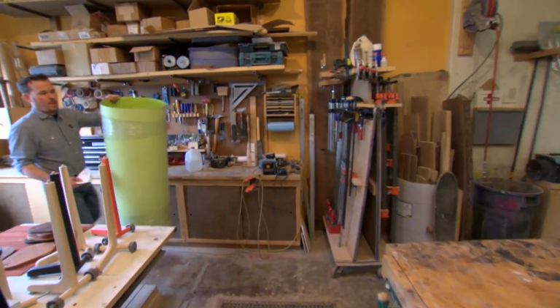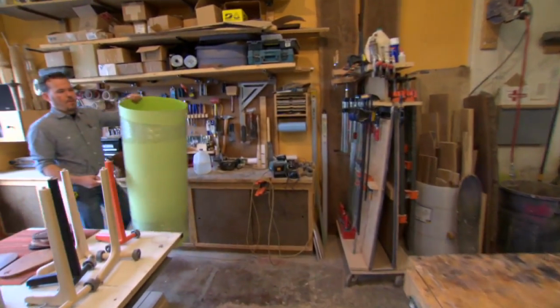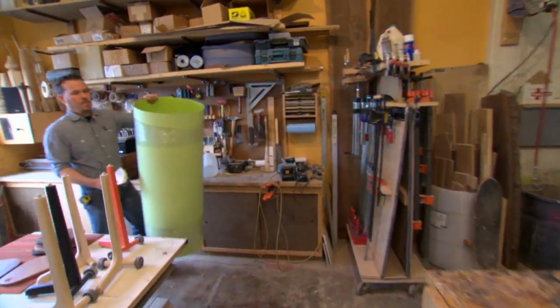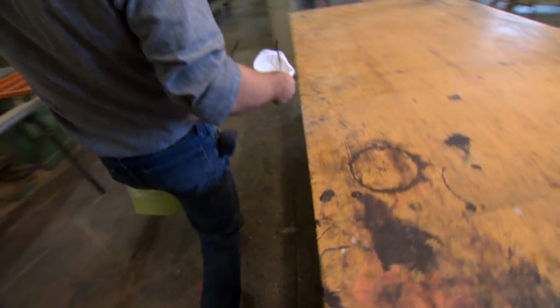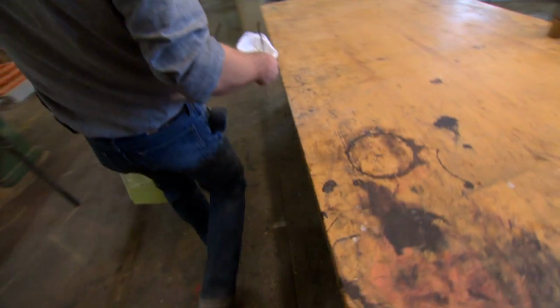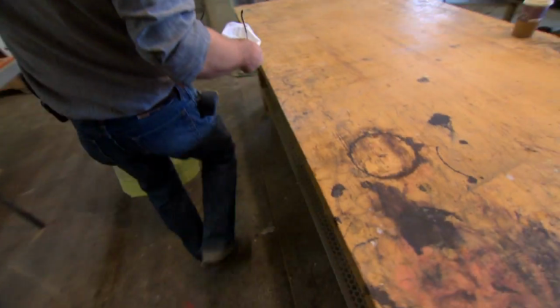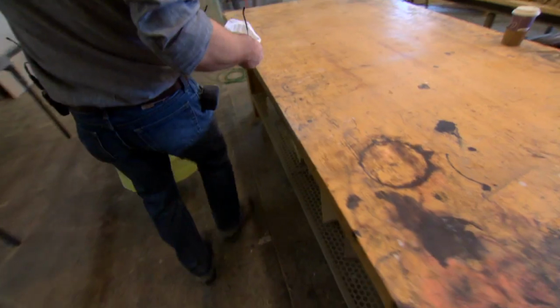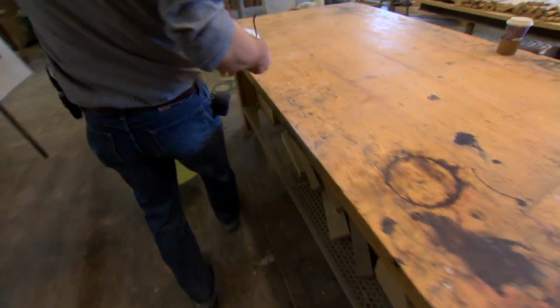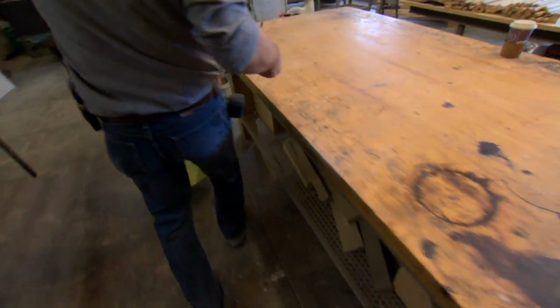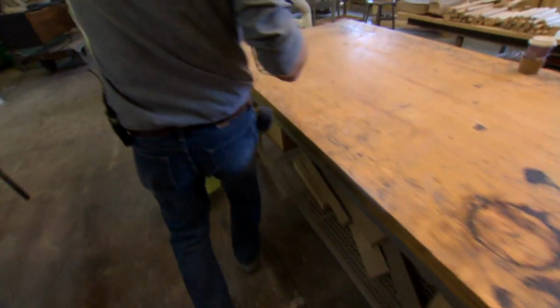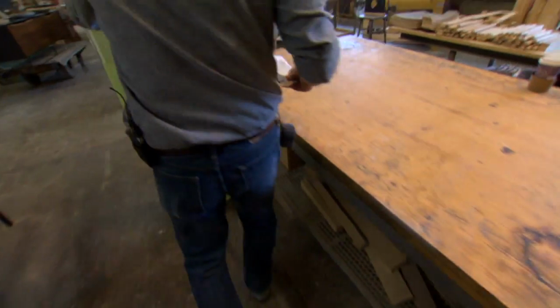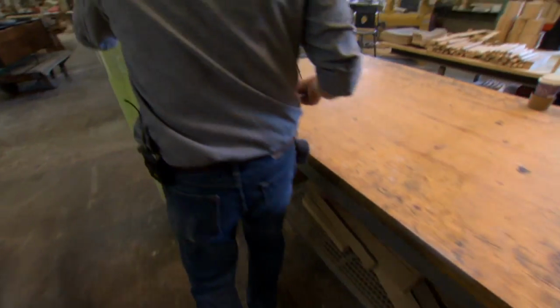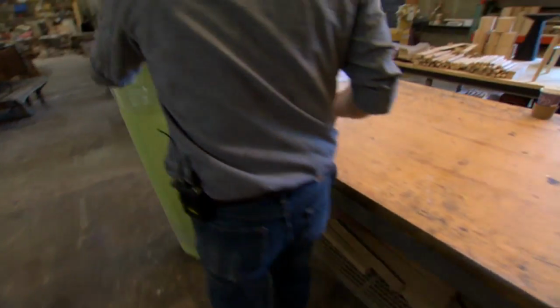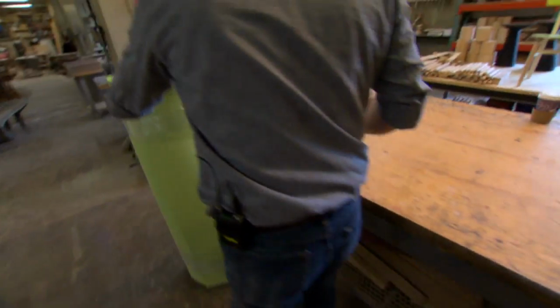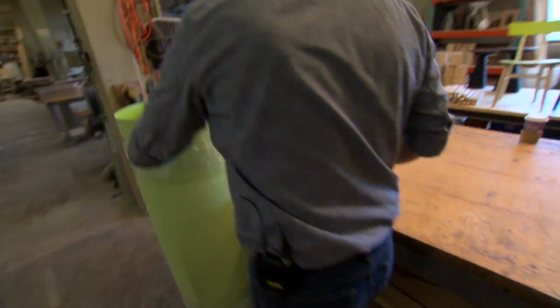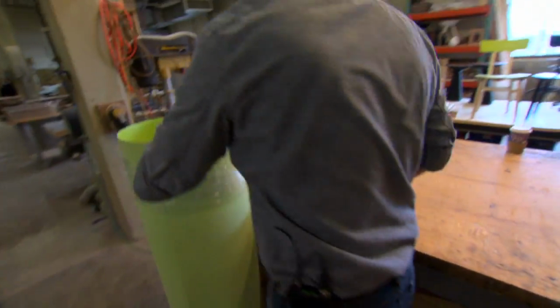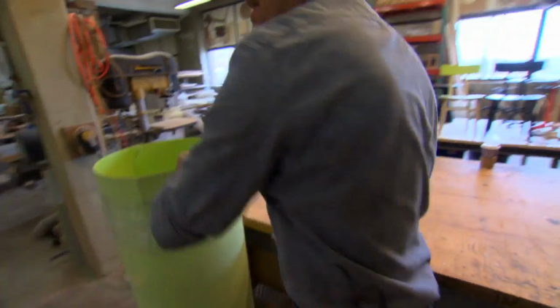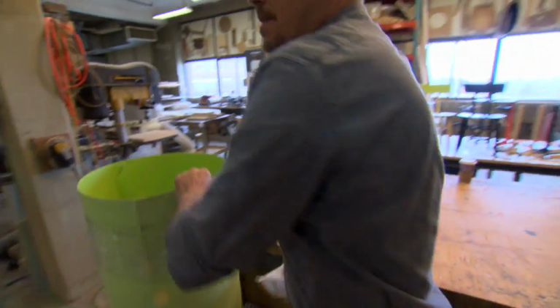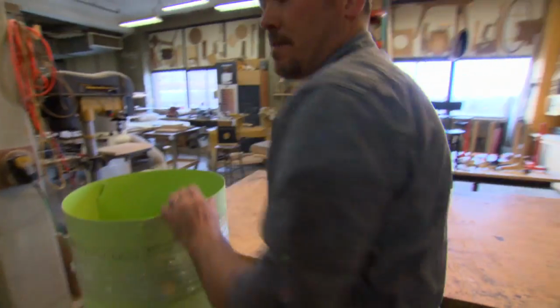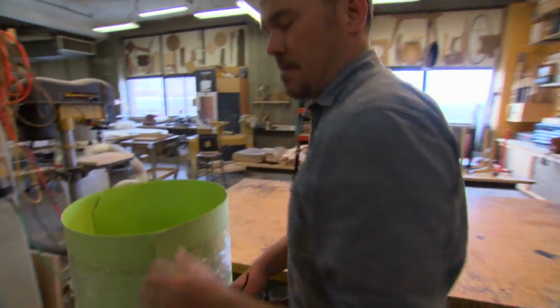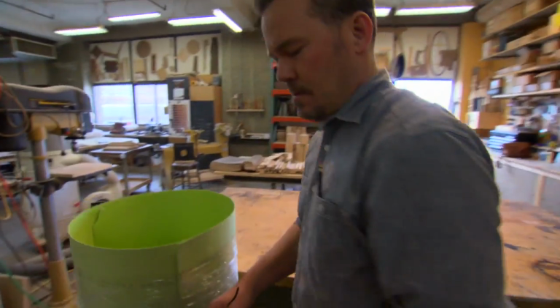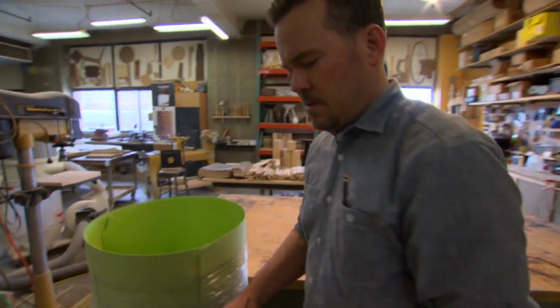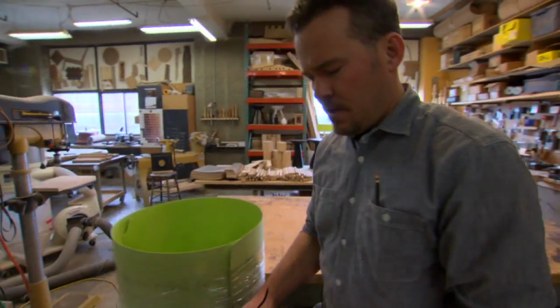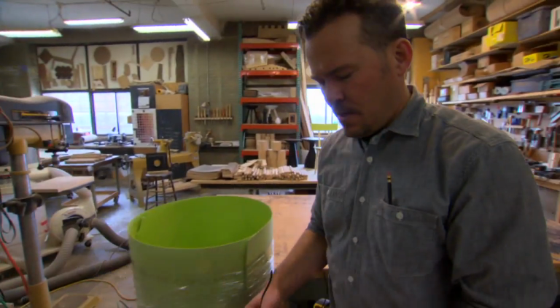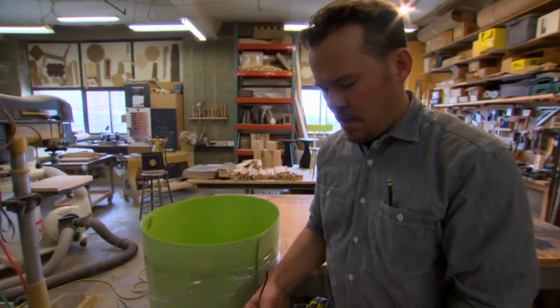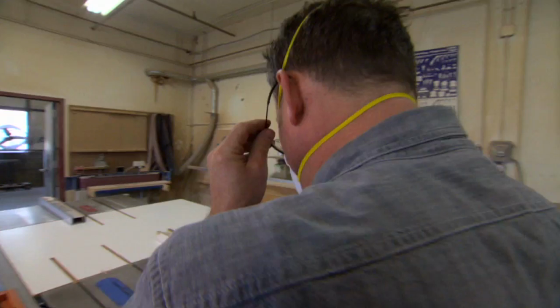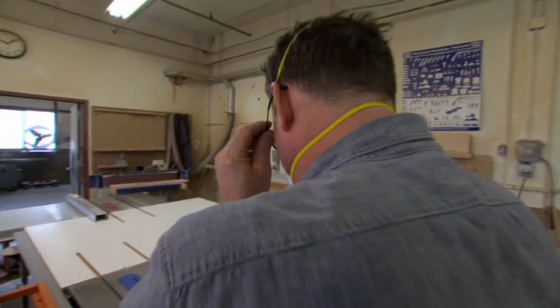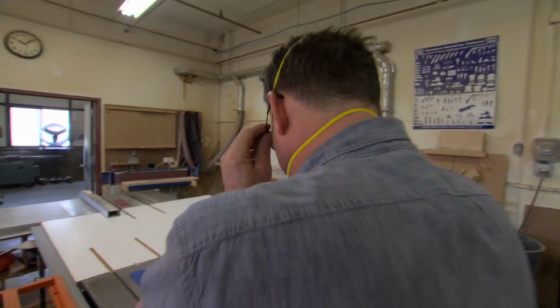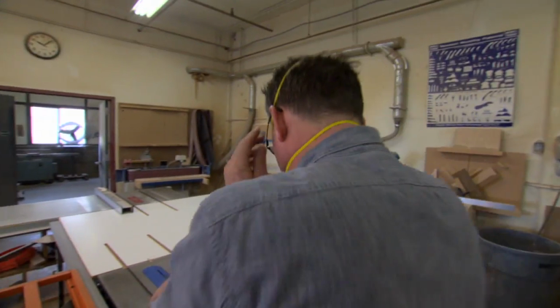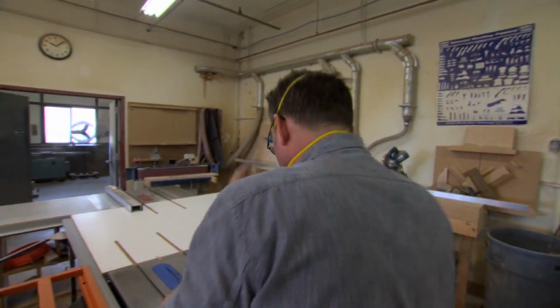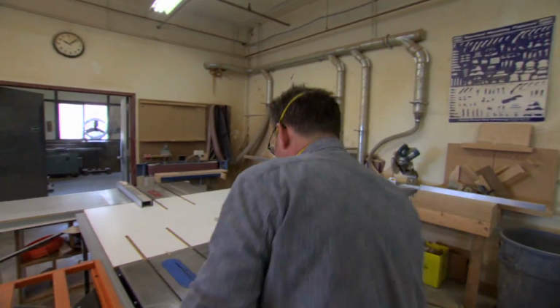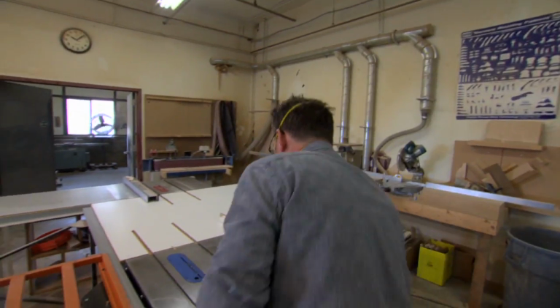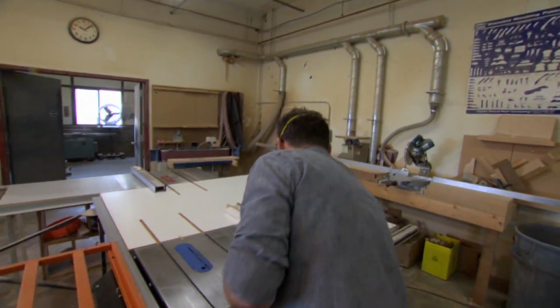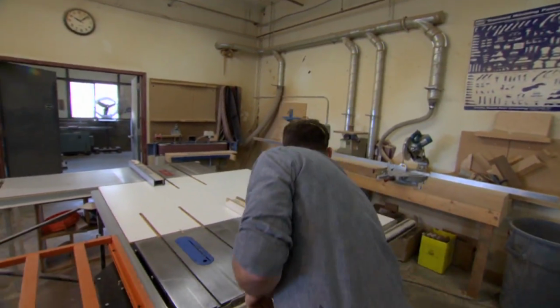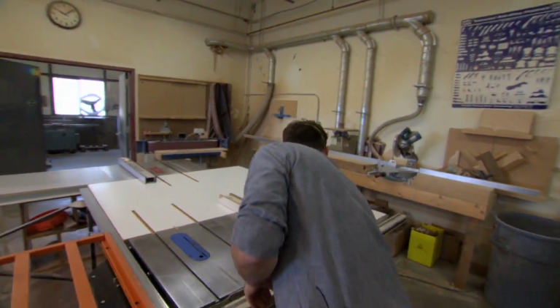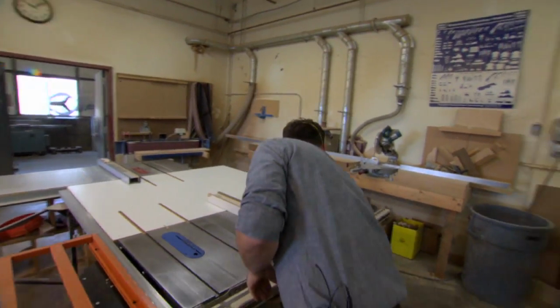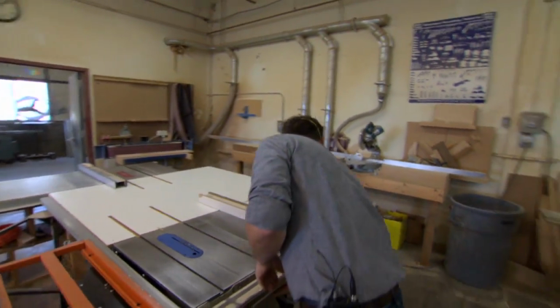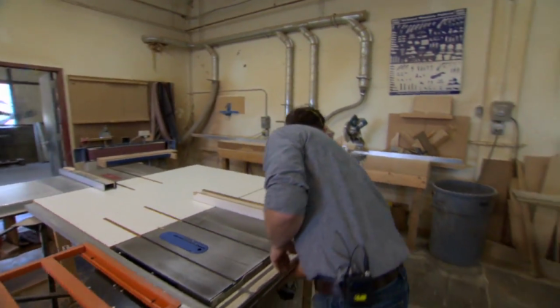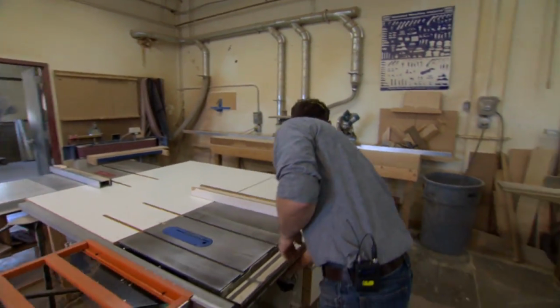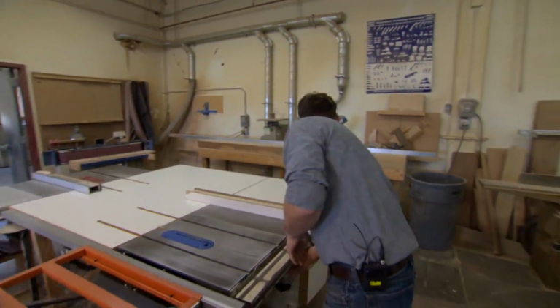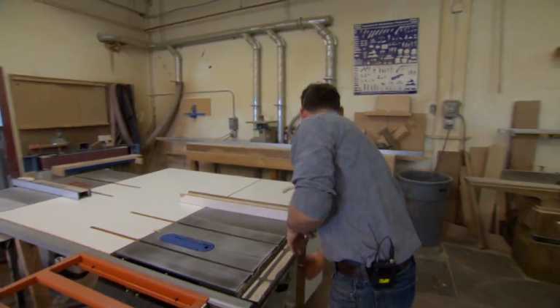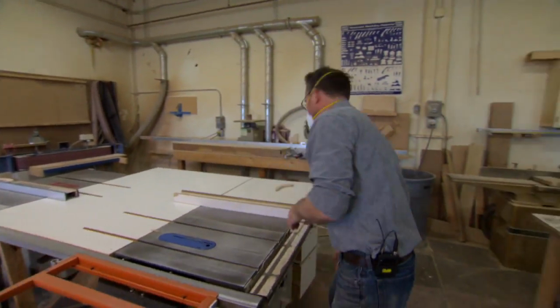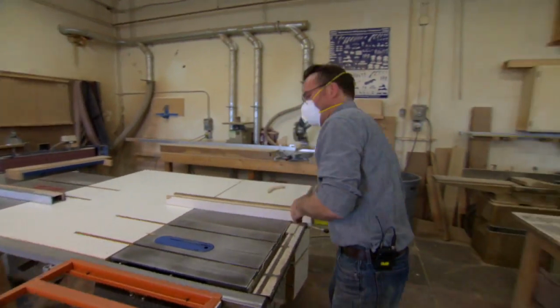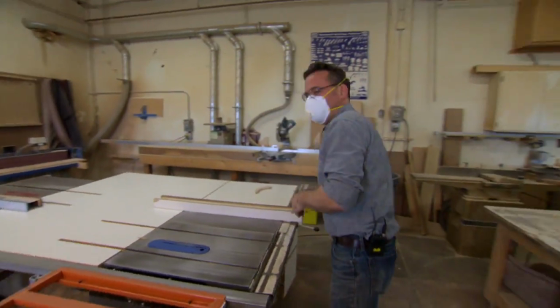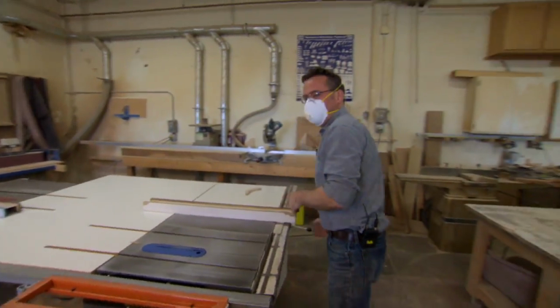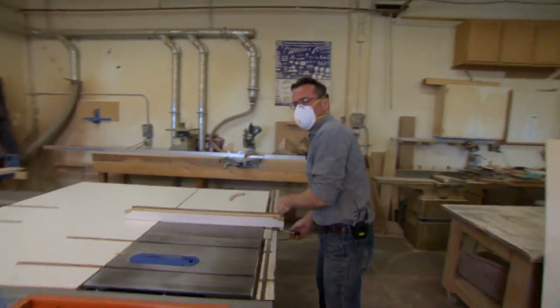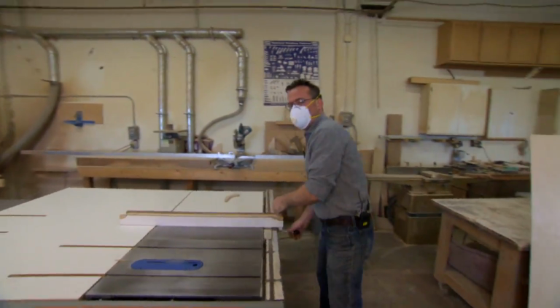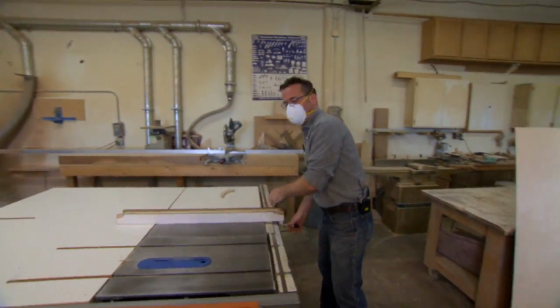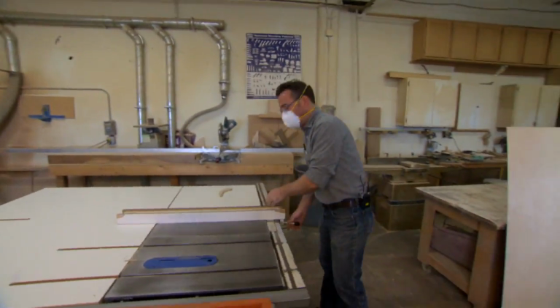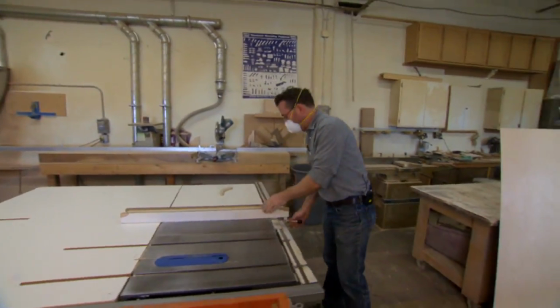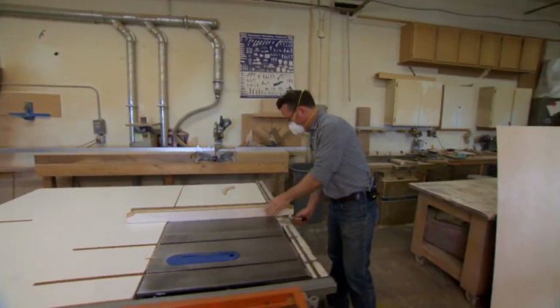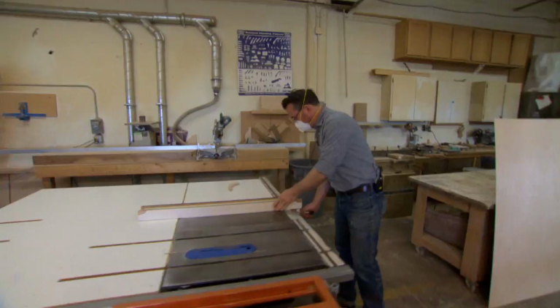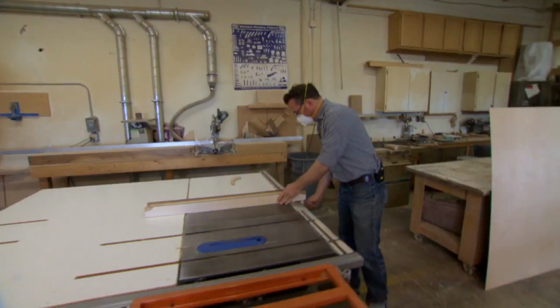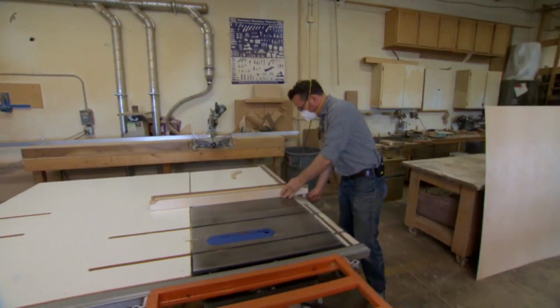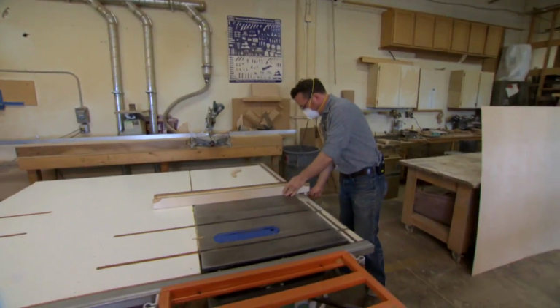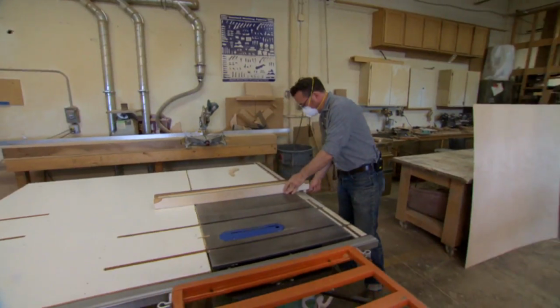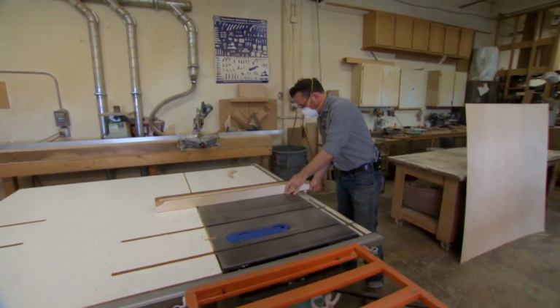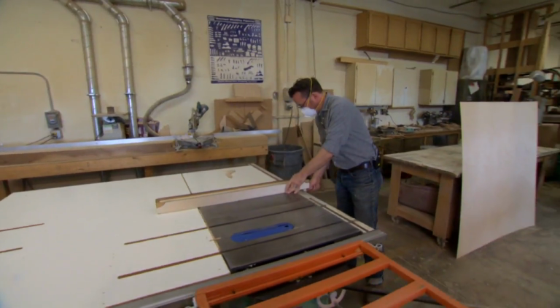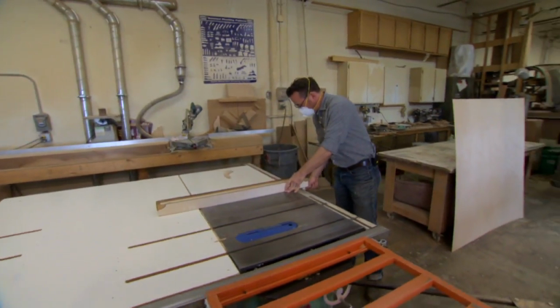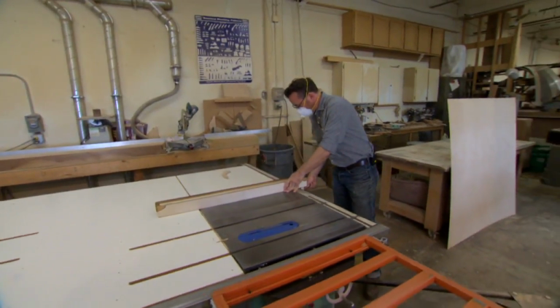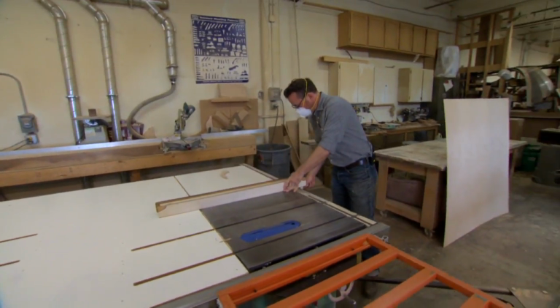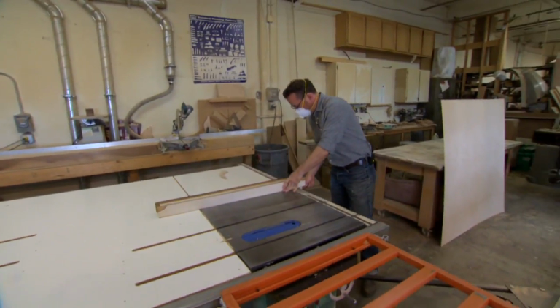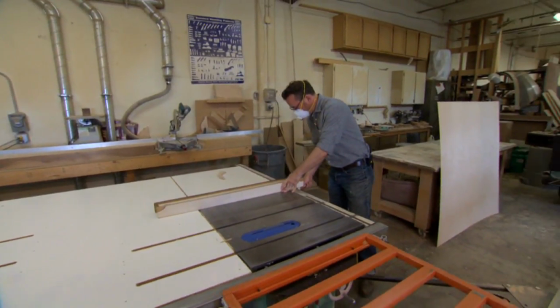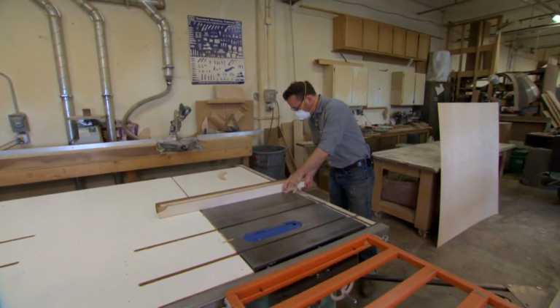This will become a chair seat. It's basically plywood for plastic laminate on the top.